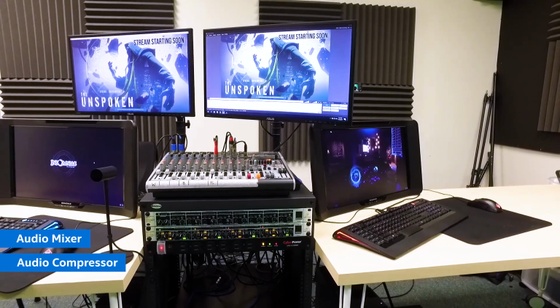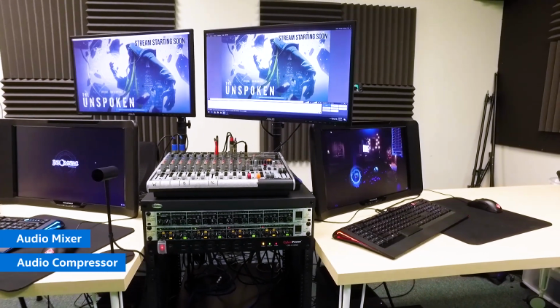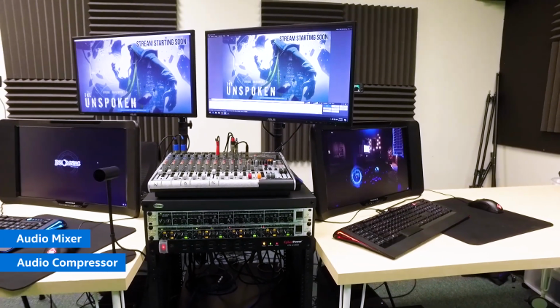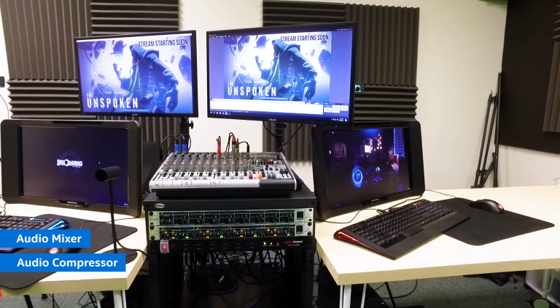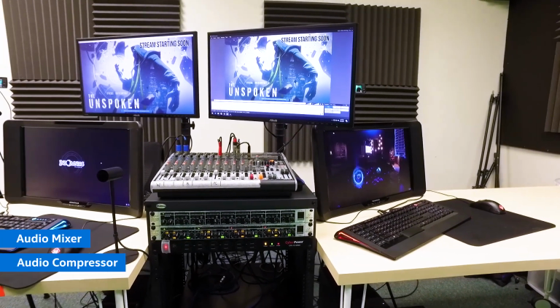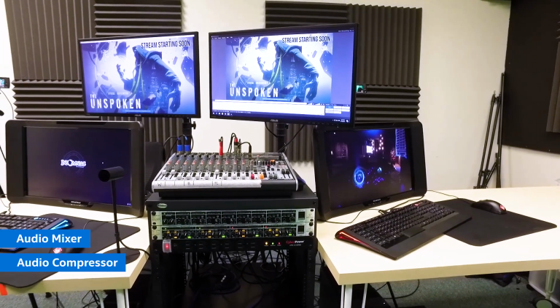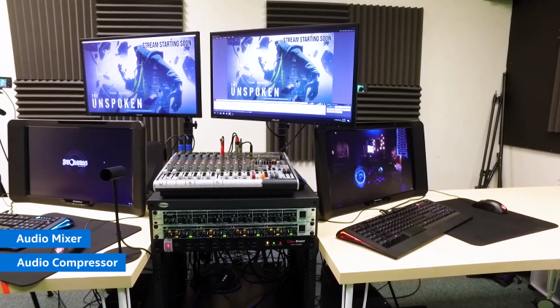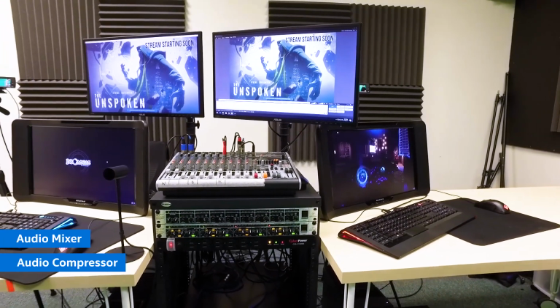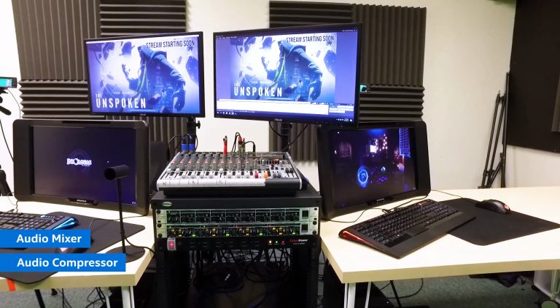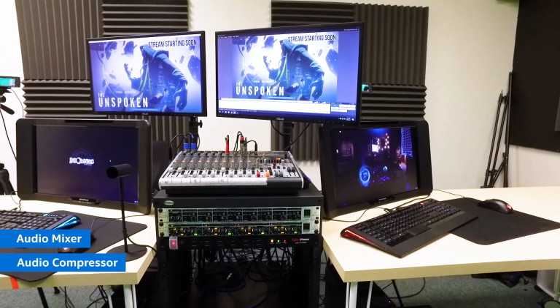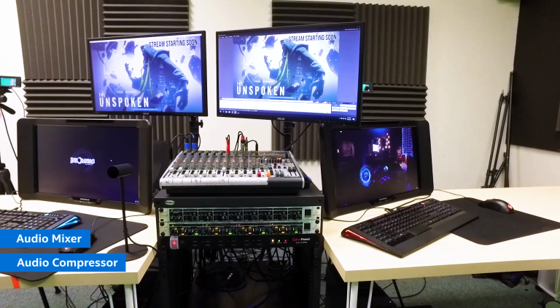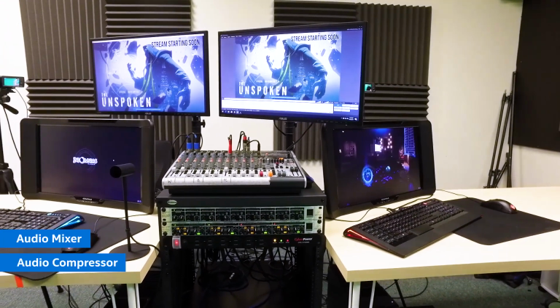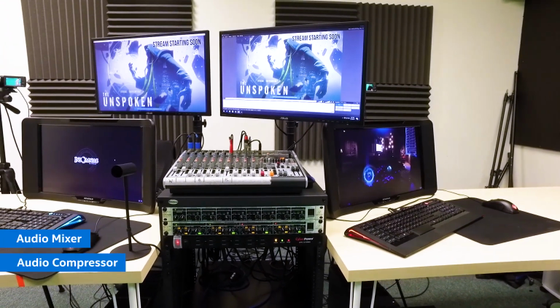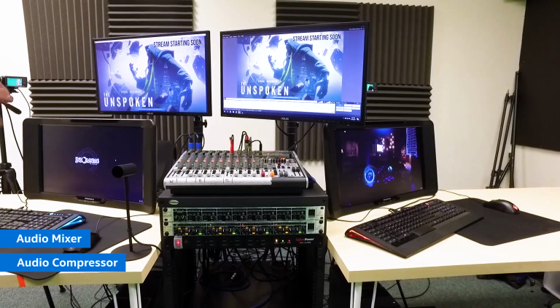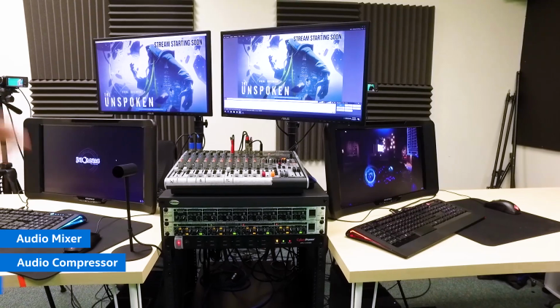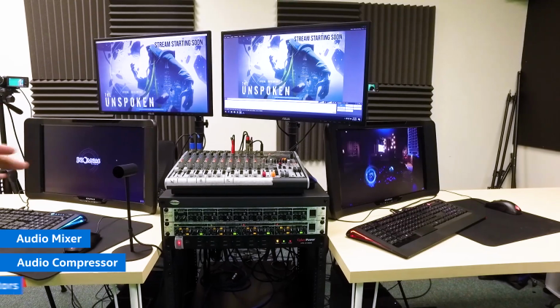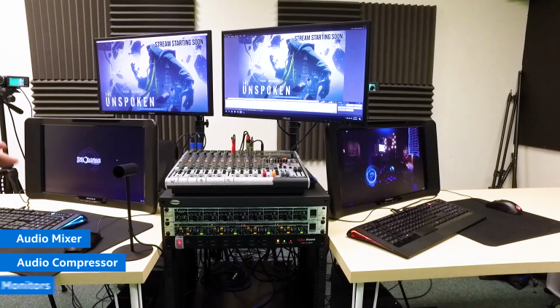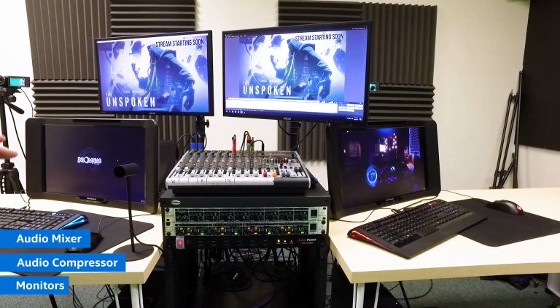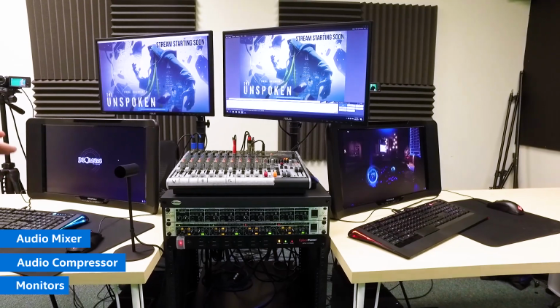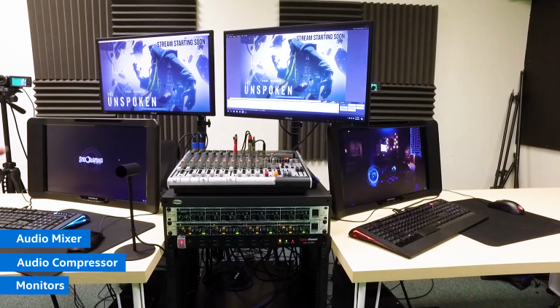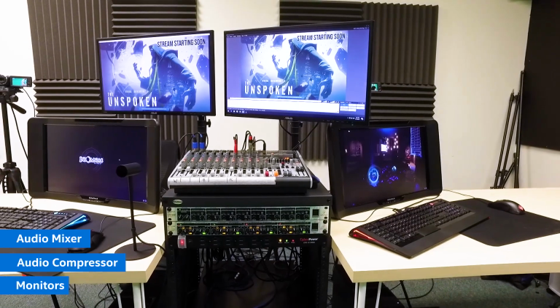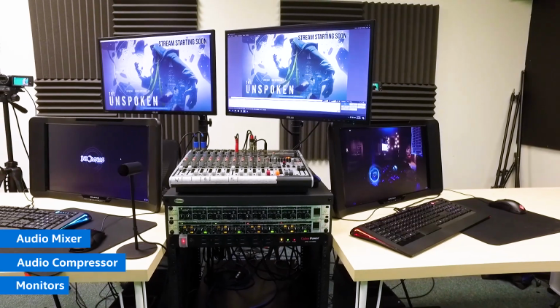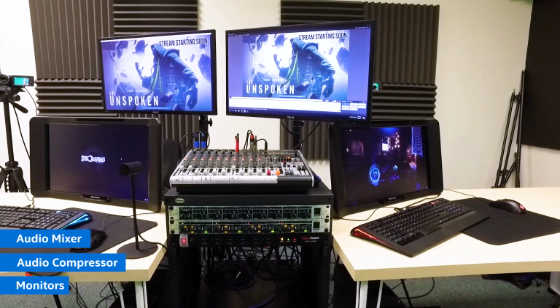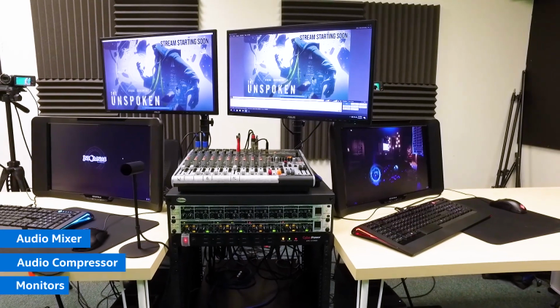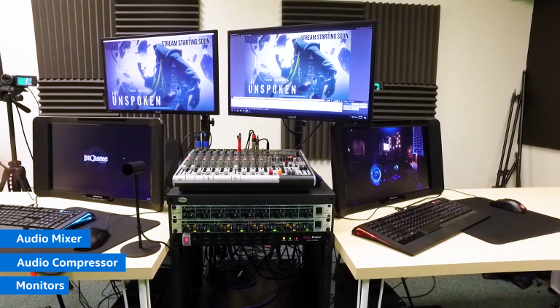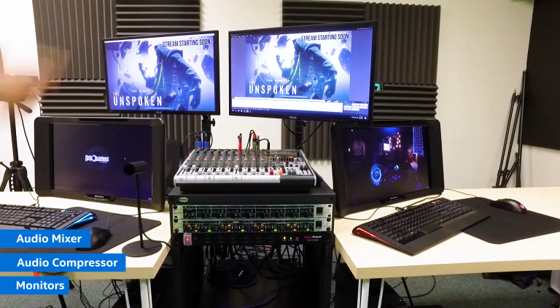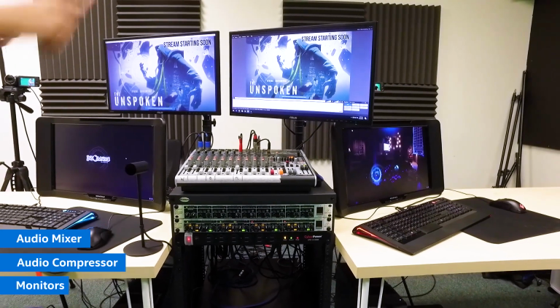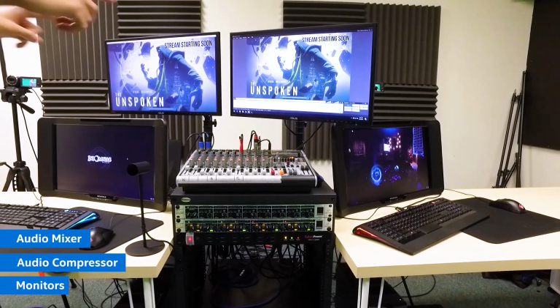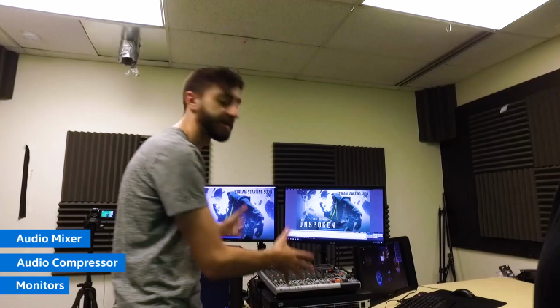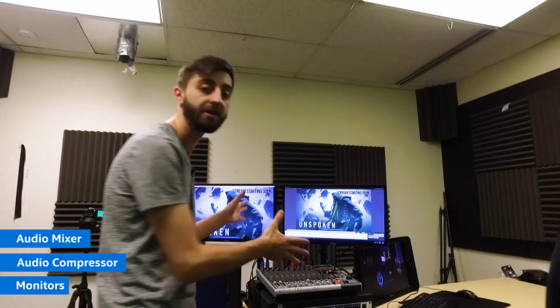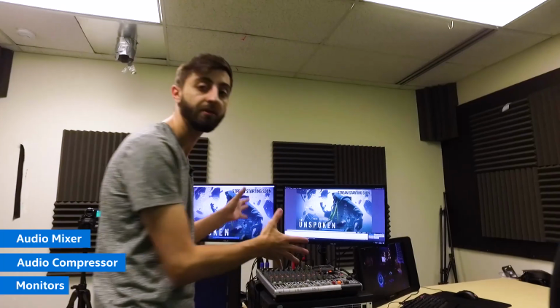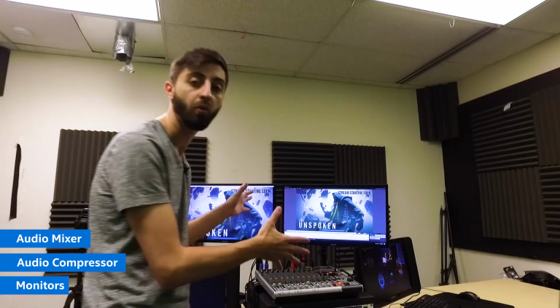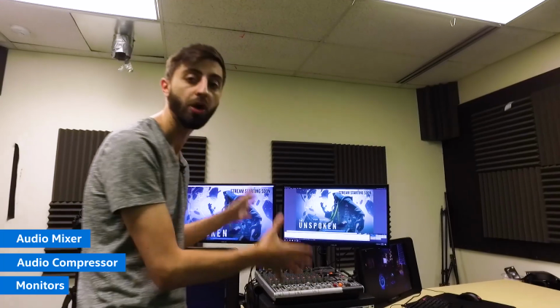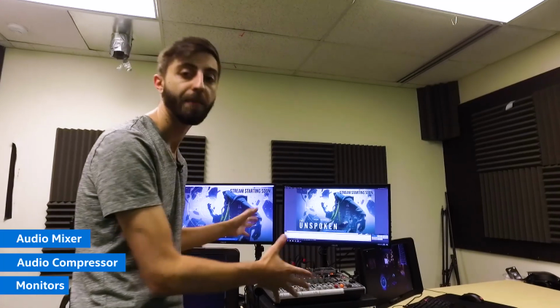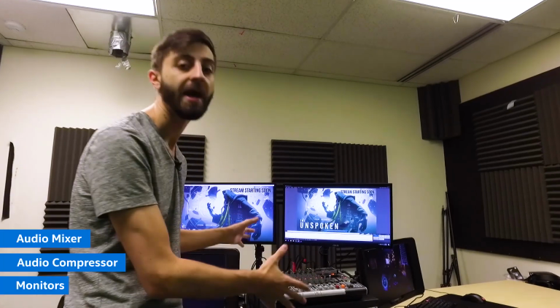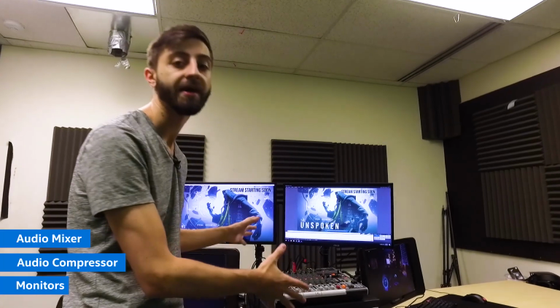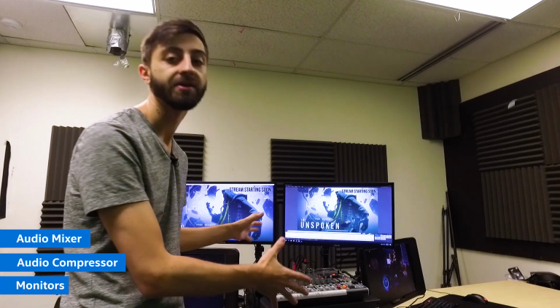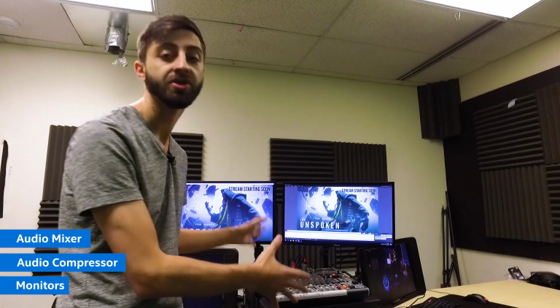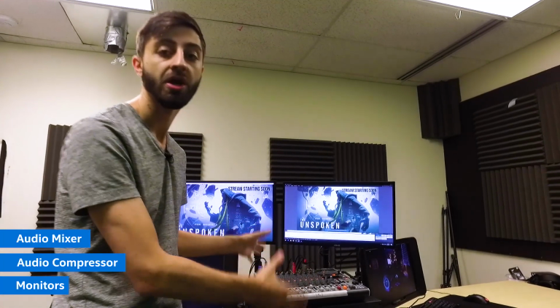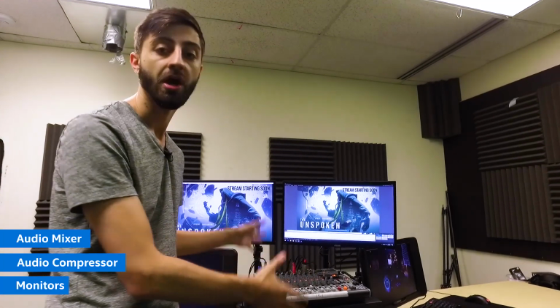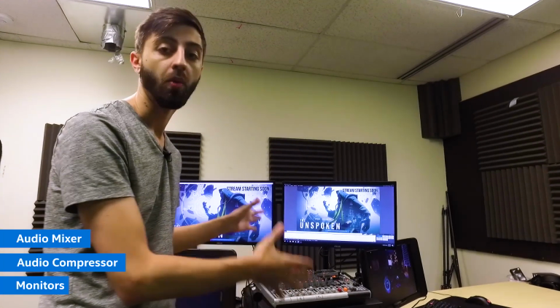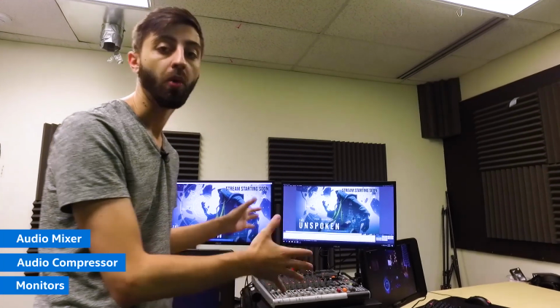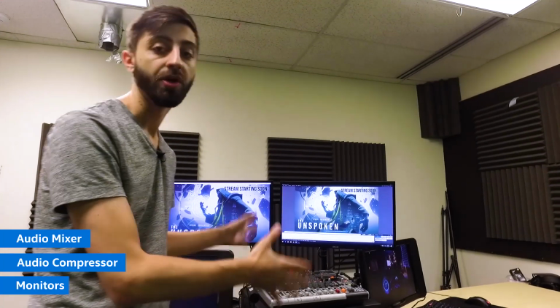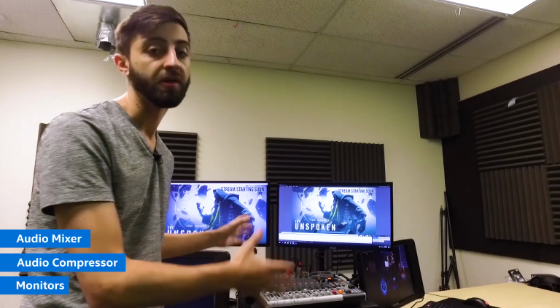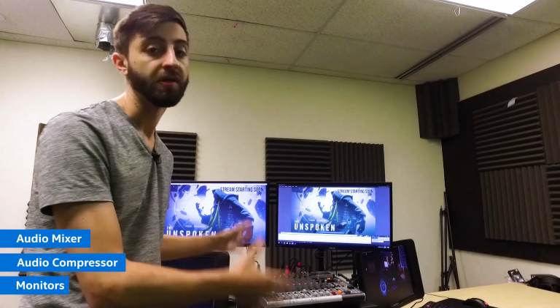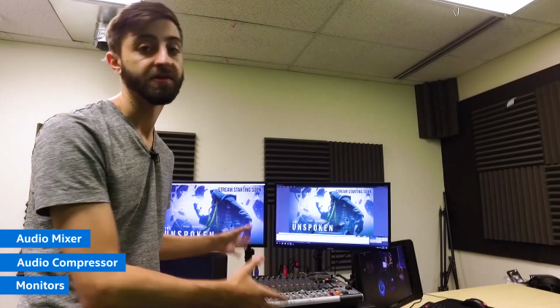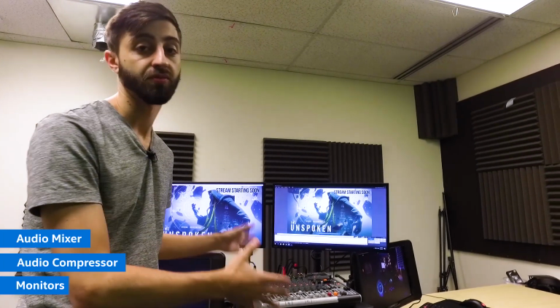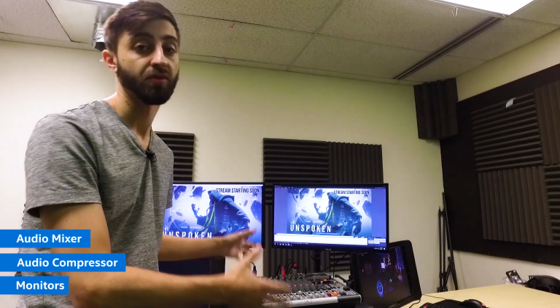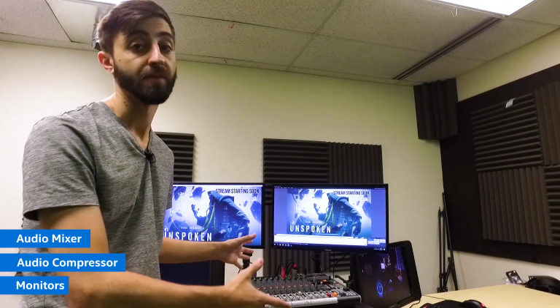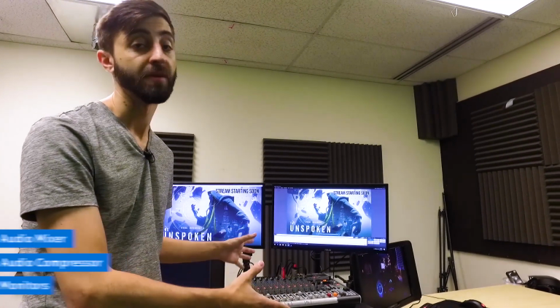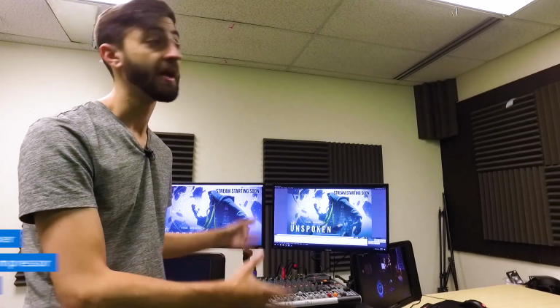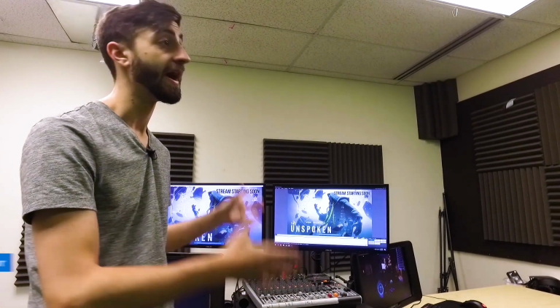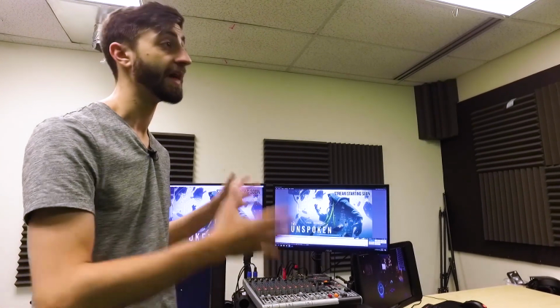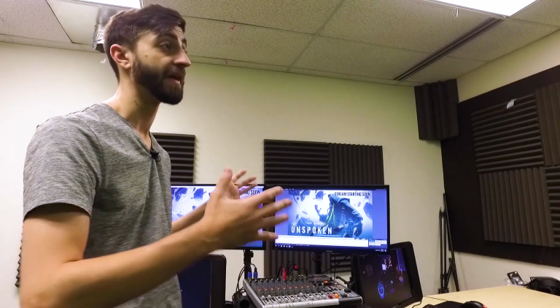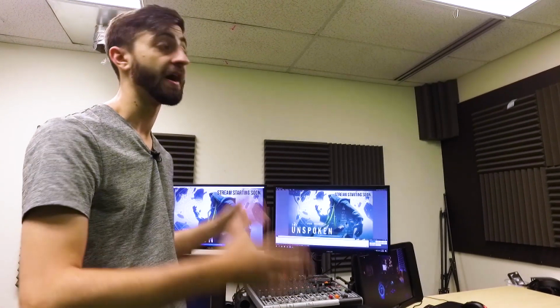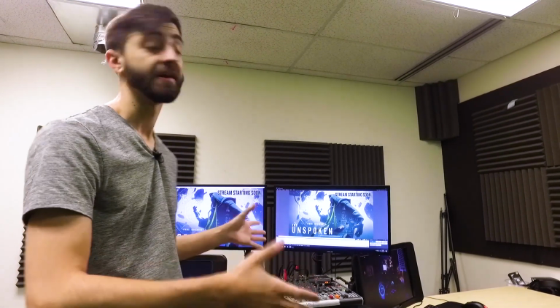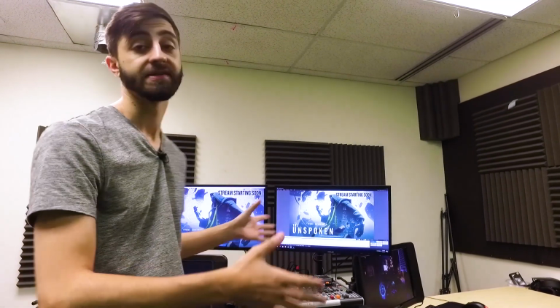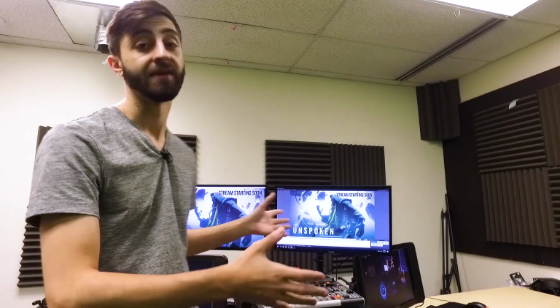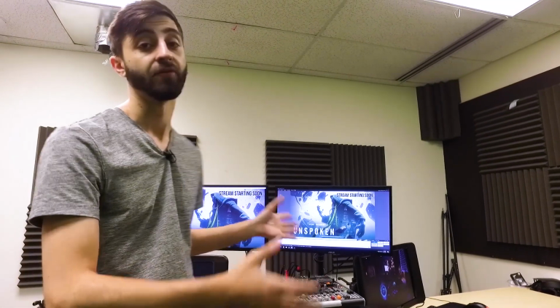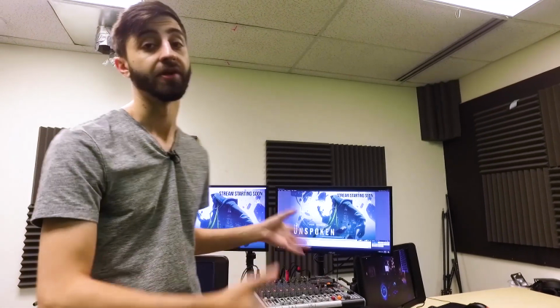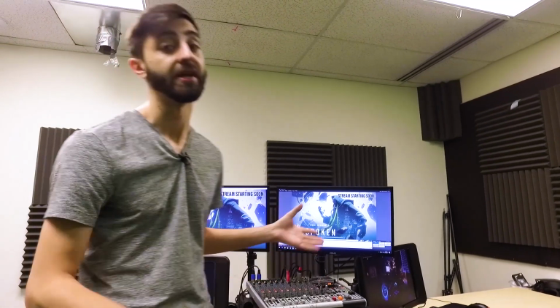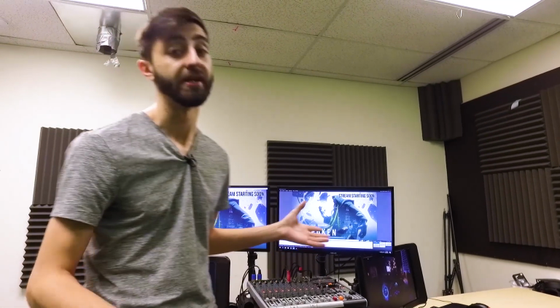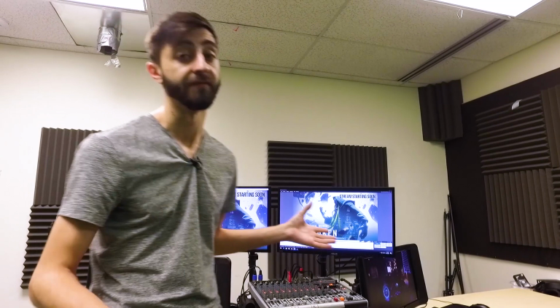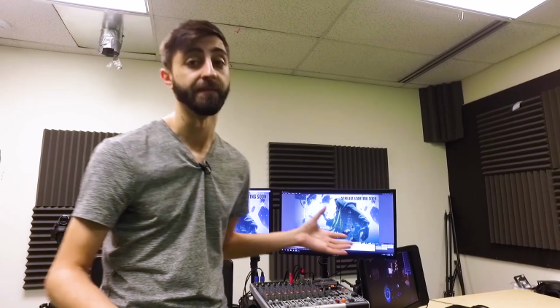Attached to the actual cart as well we have monitors. So really, this whole thing is just one package — everything you need to stream at the highest level at any event.